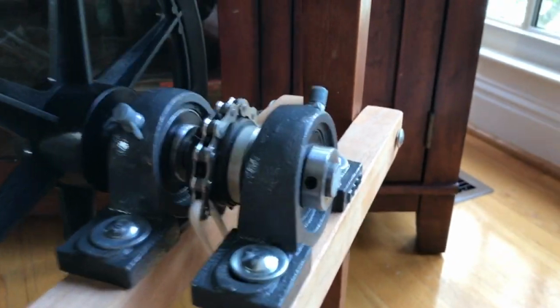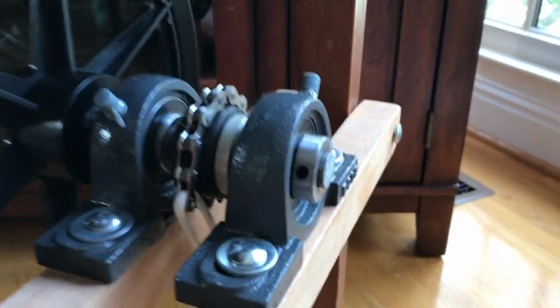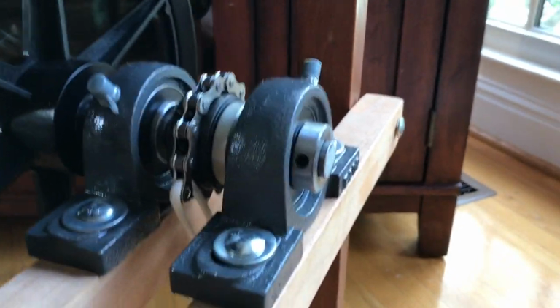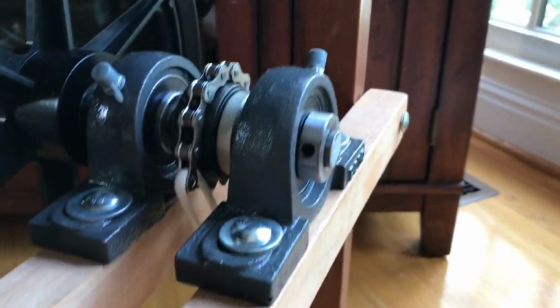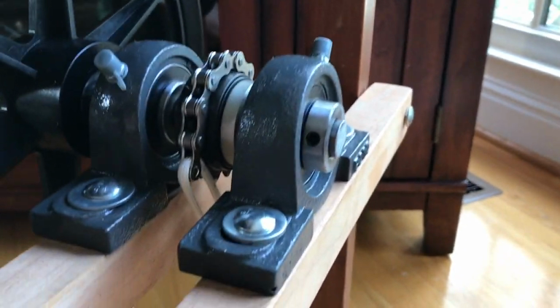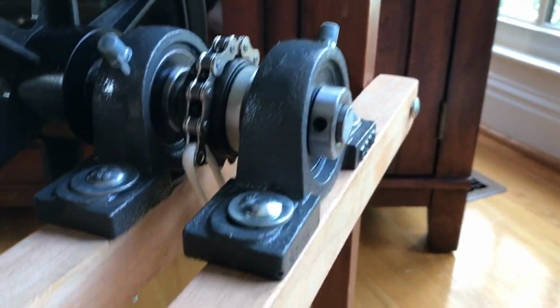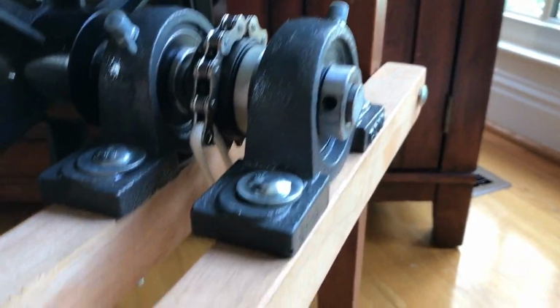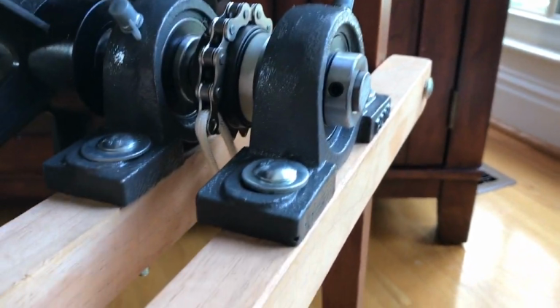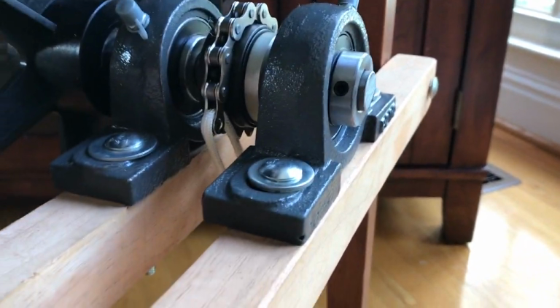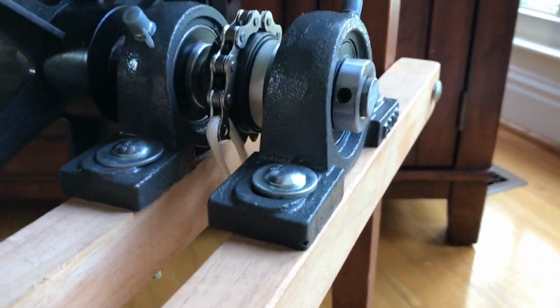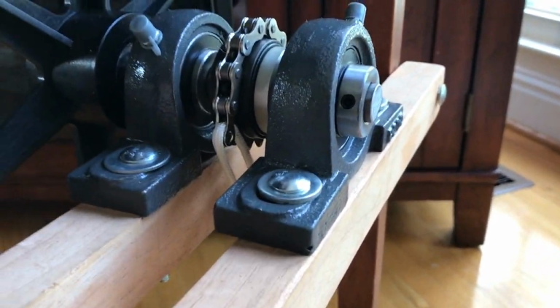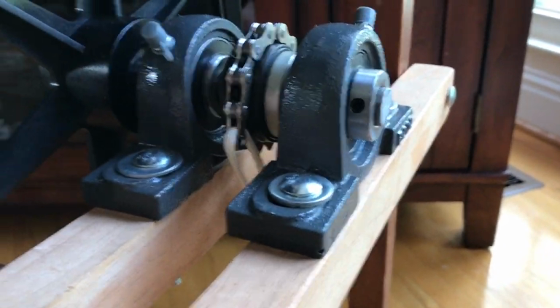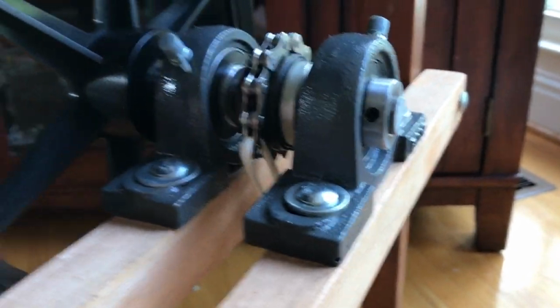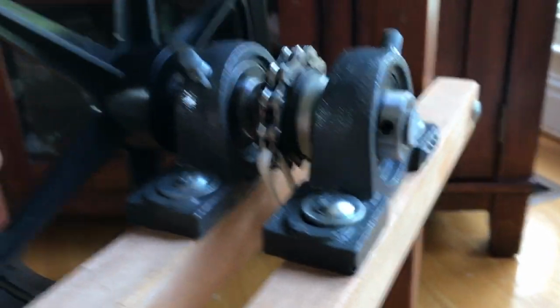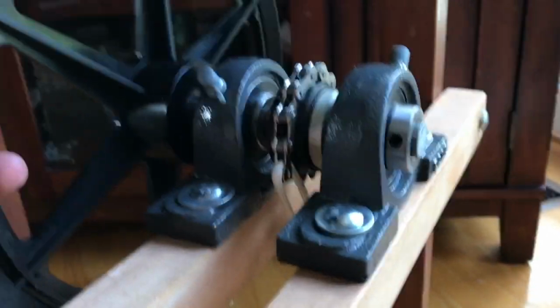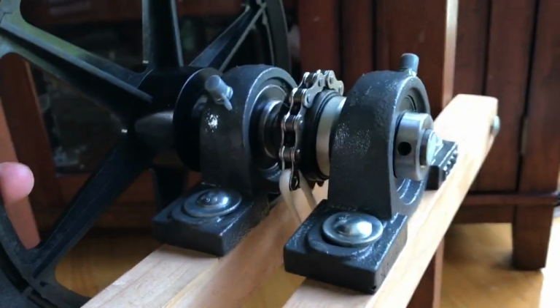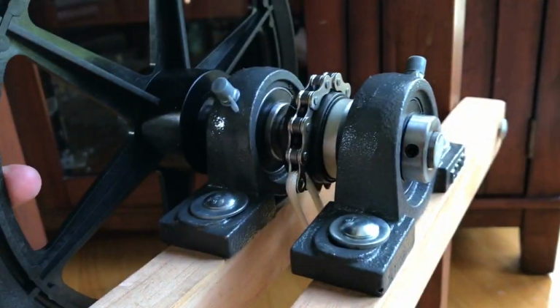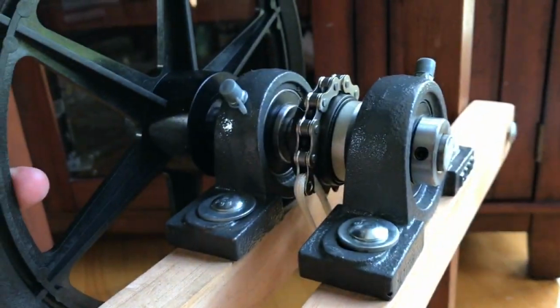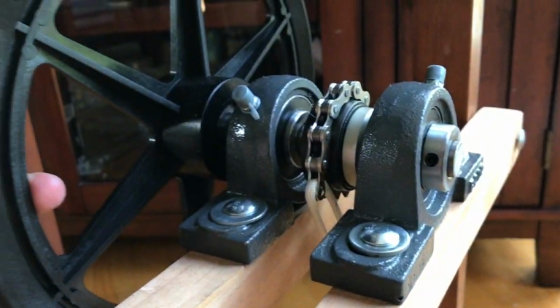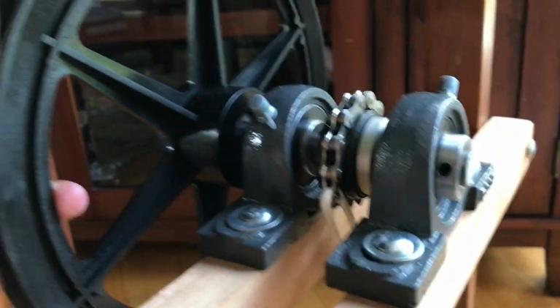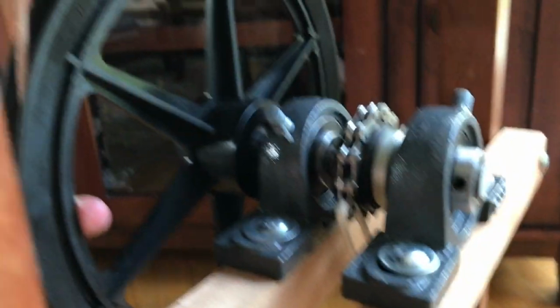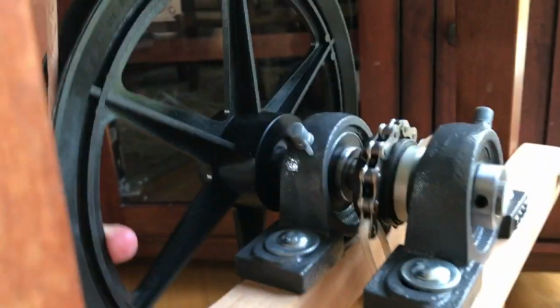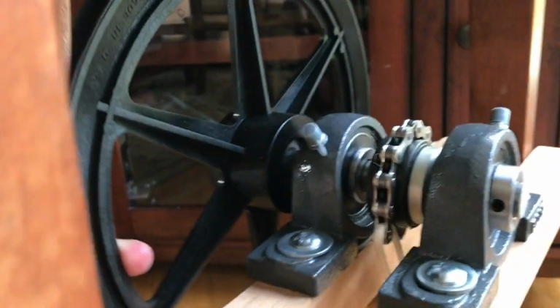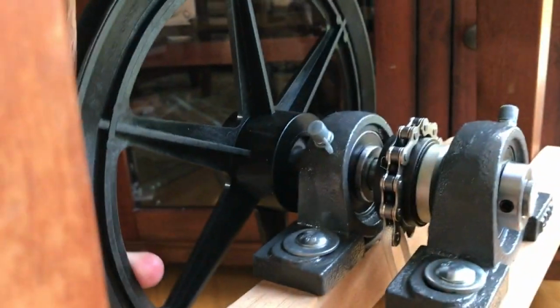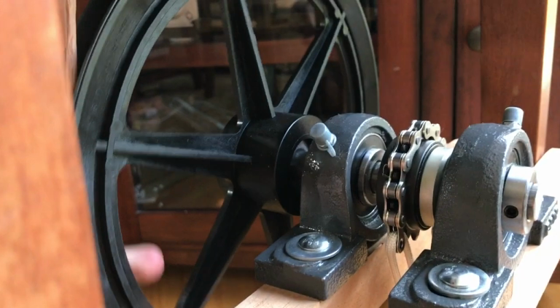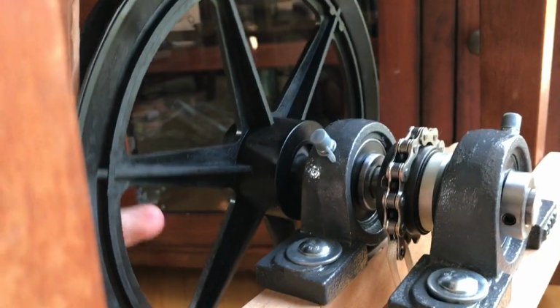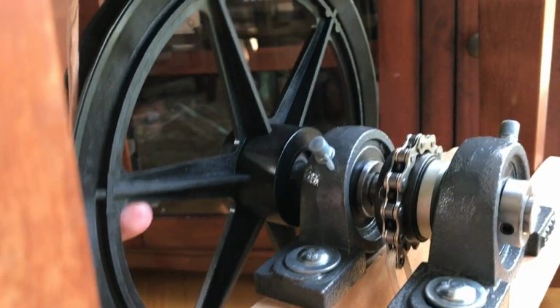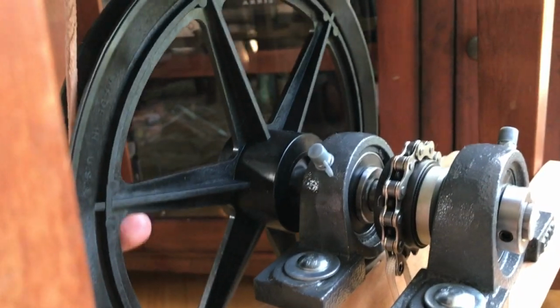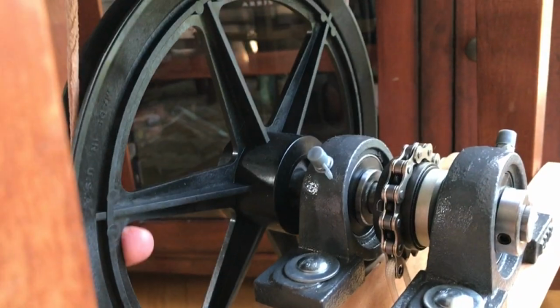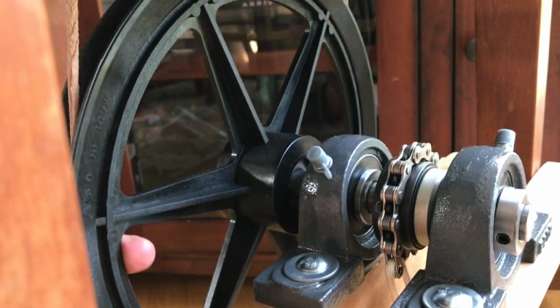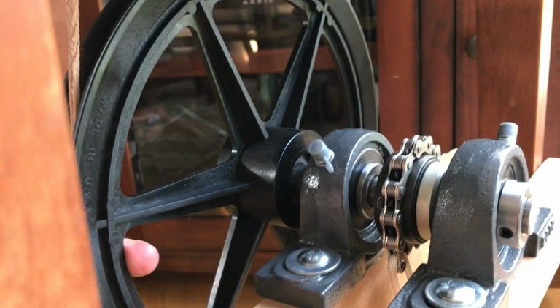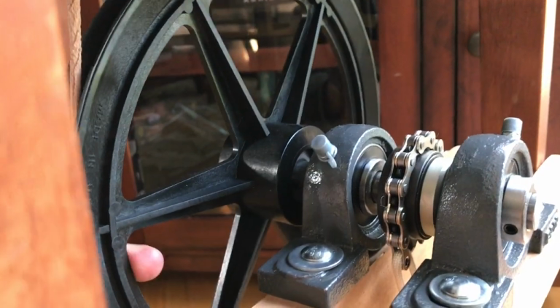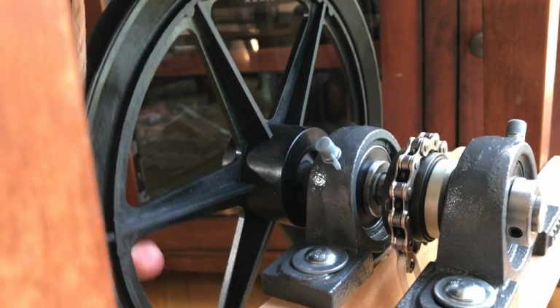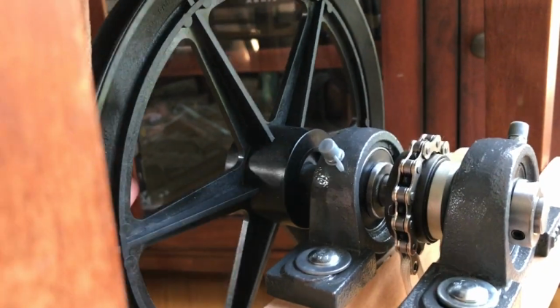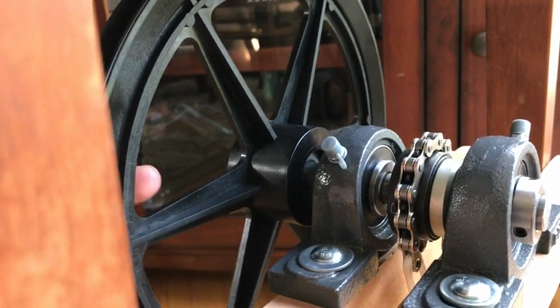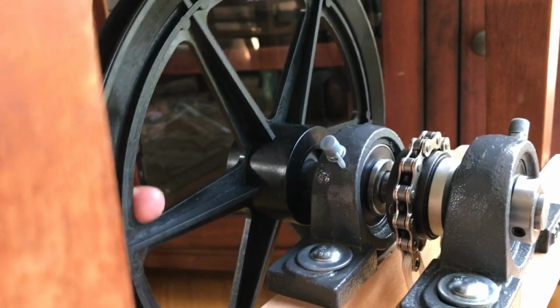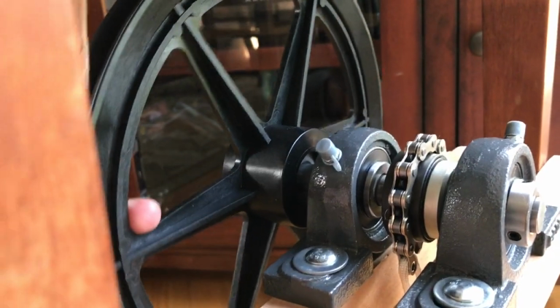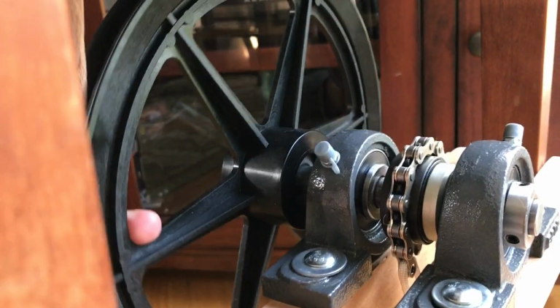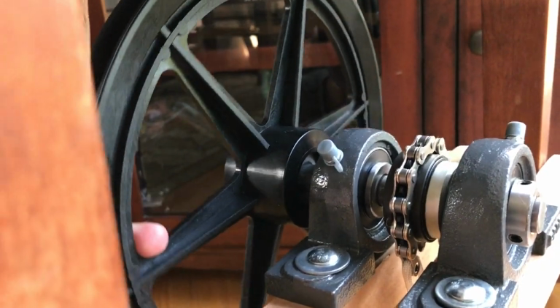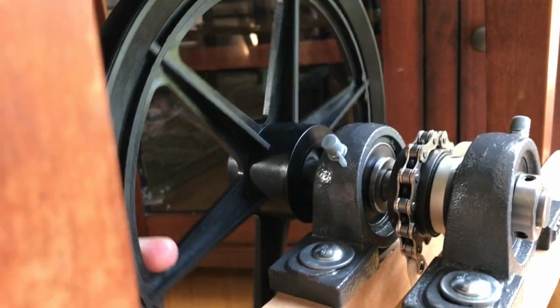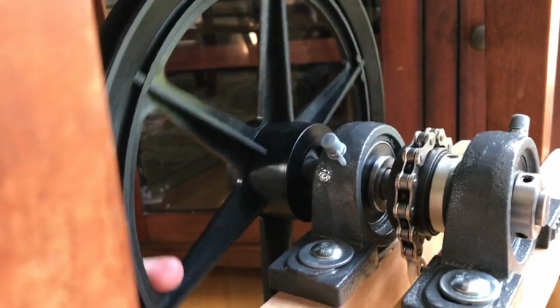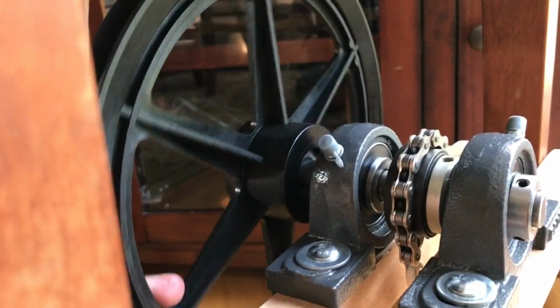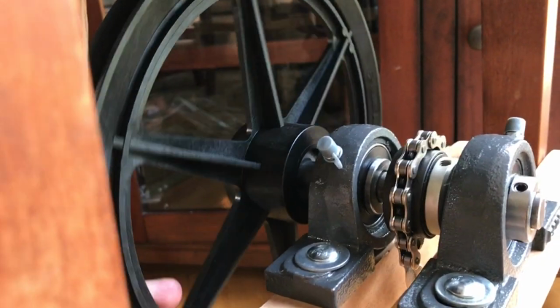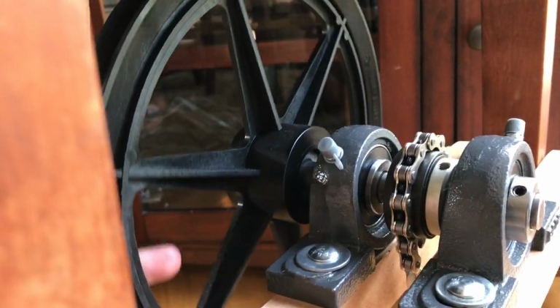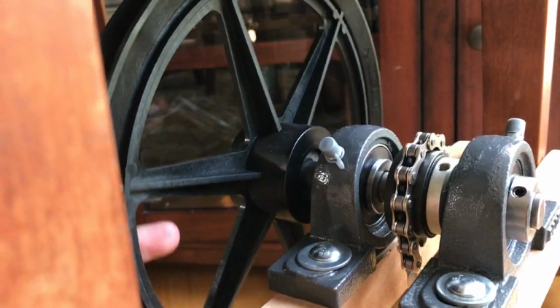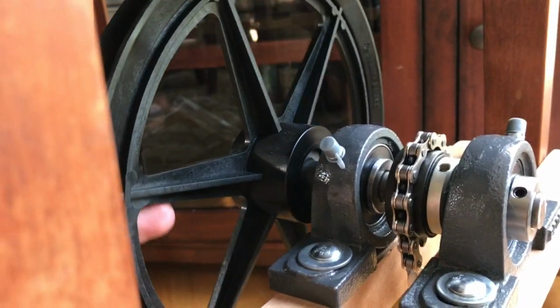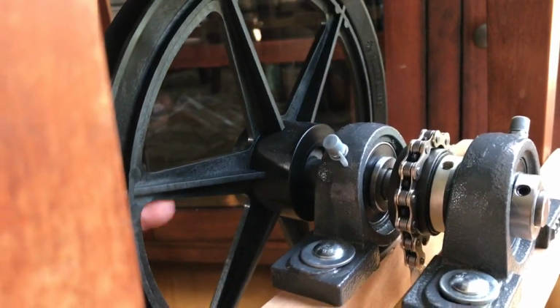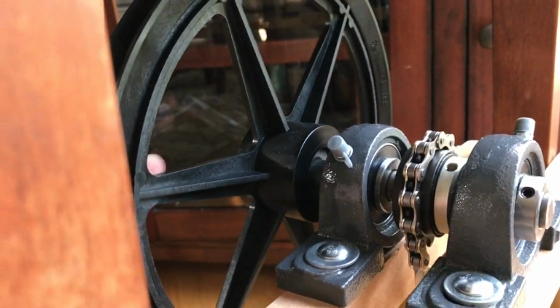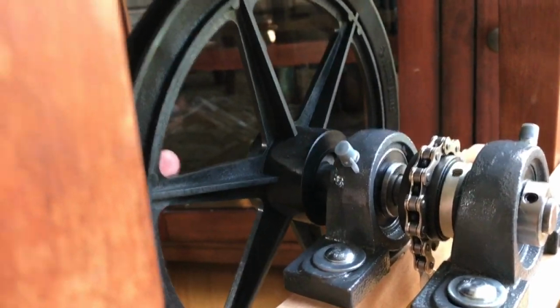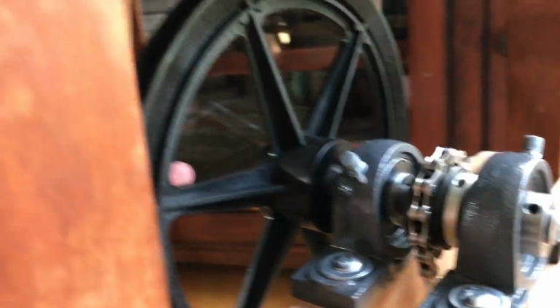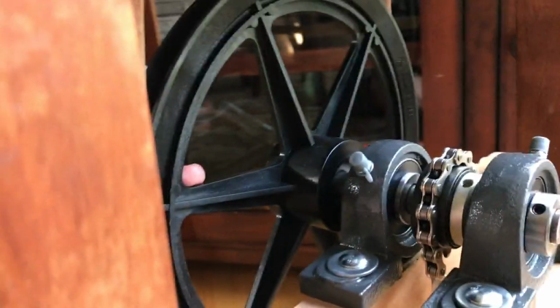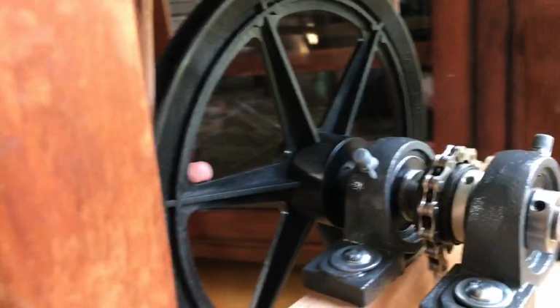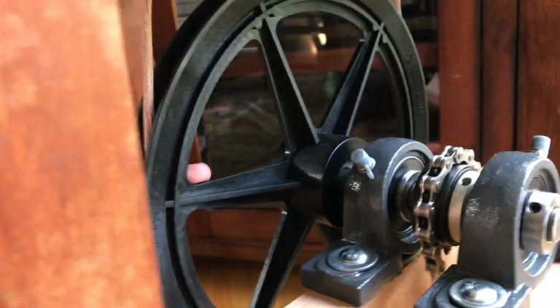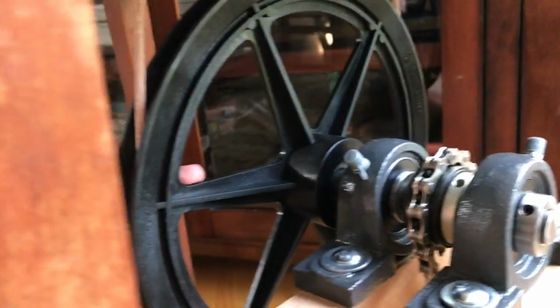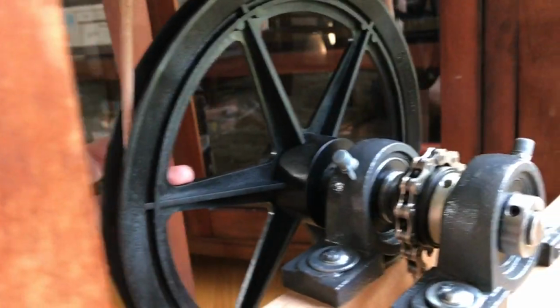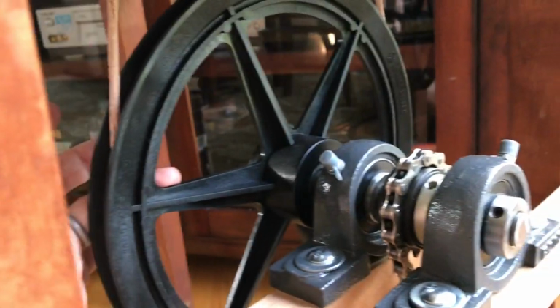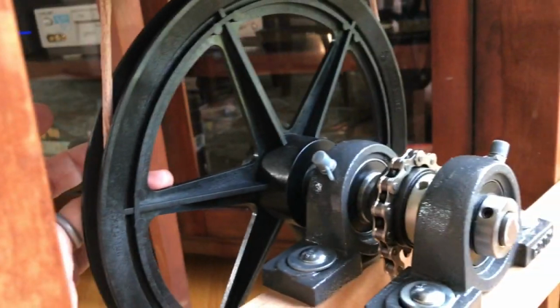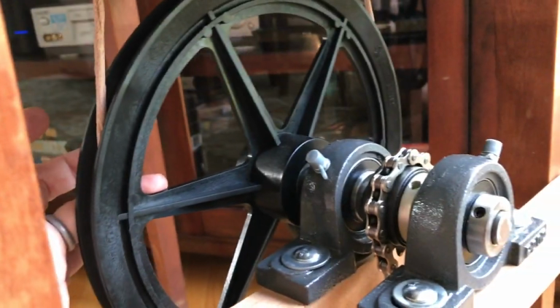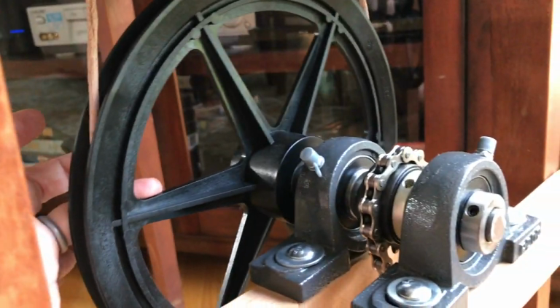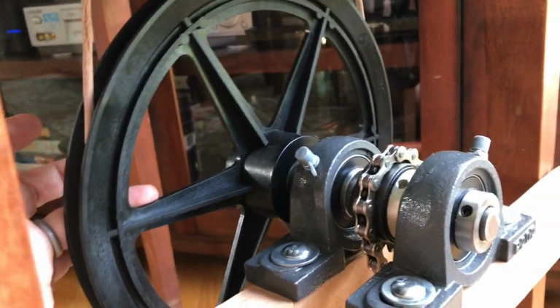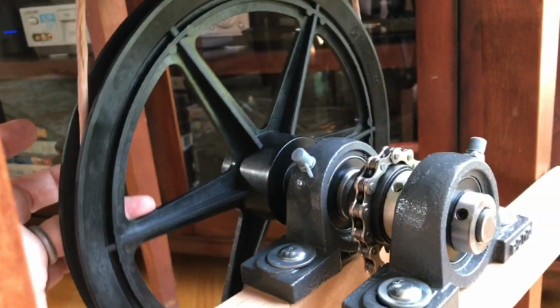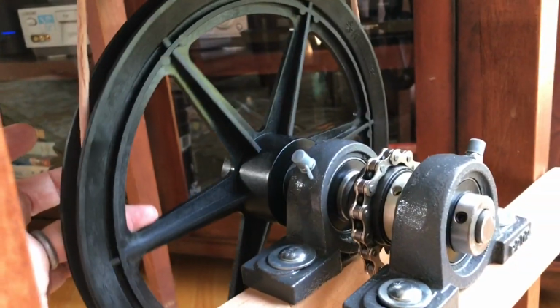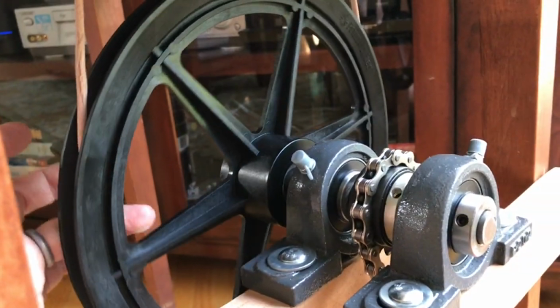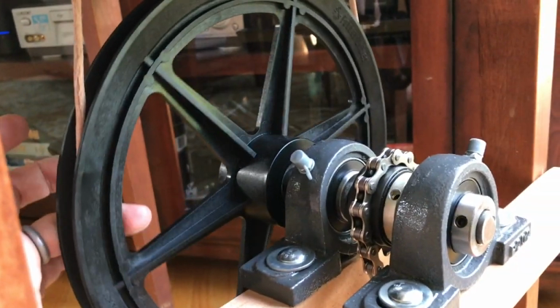This is a thinner pulley that's about 10 inches, that I got off Amazon.